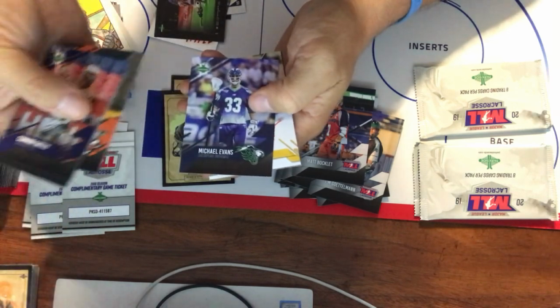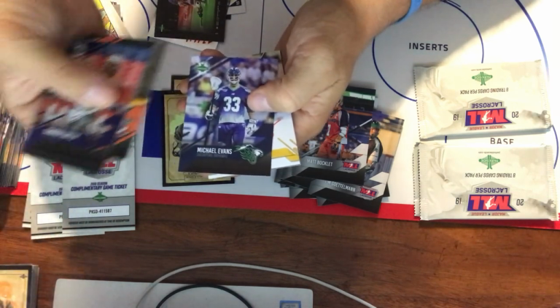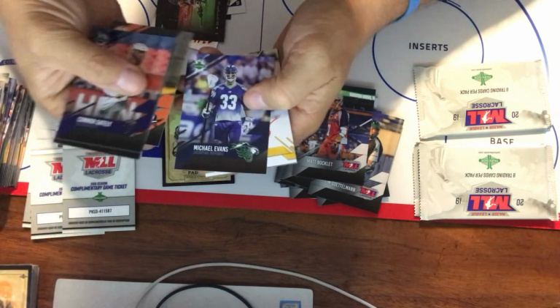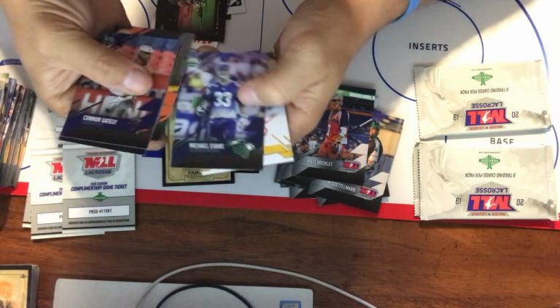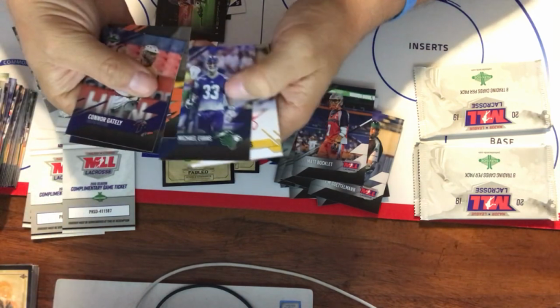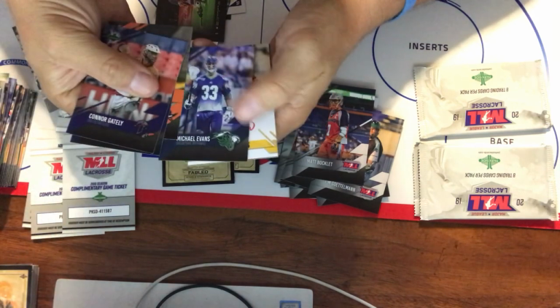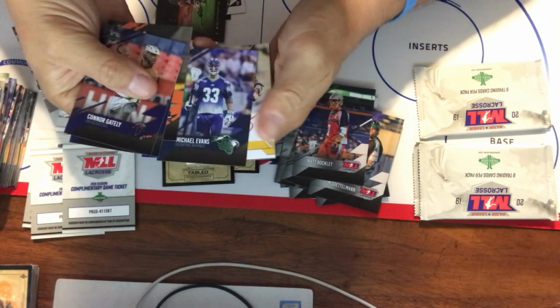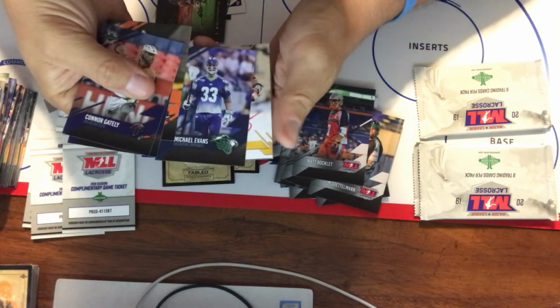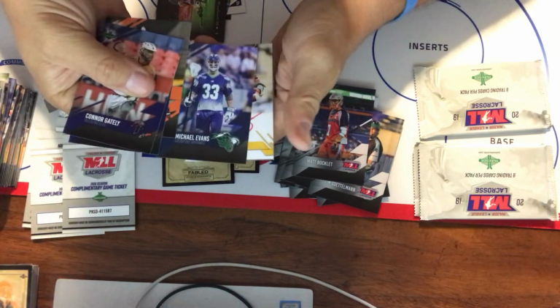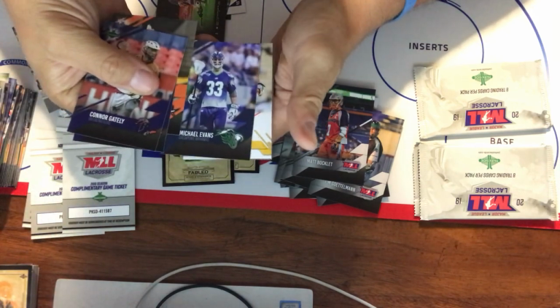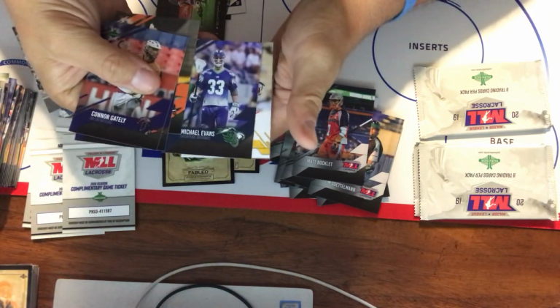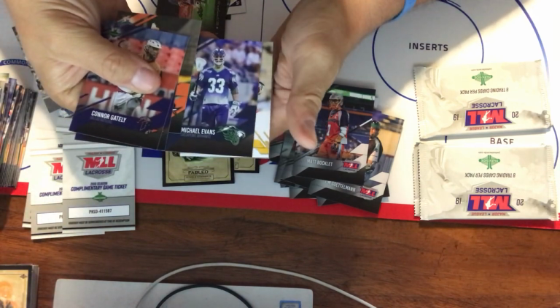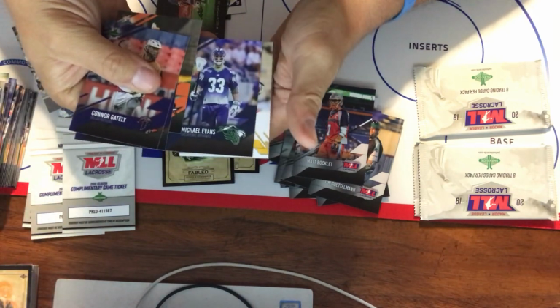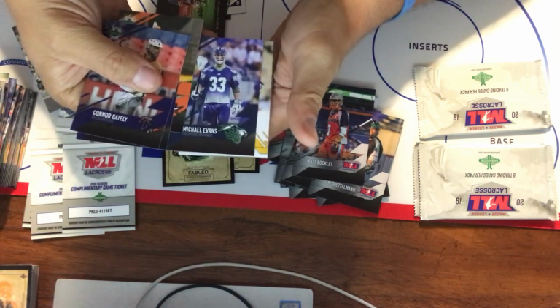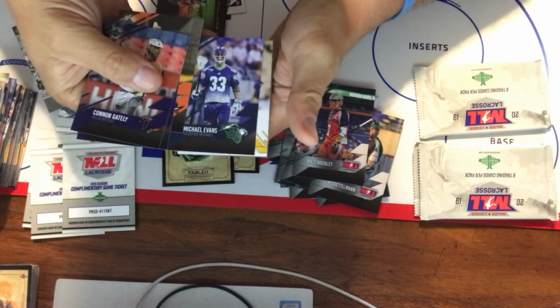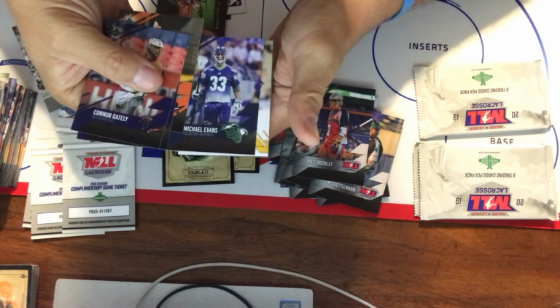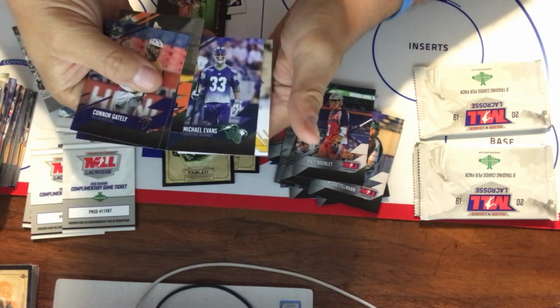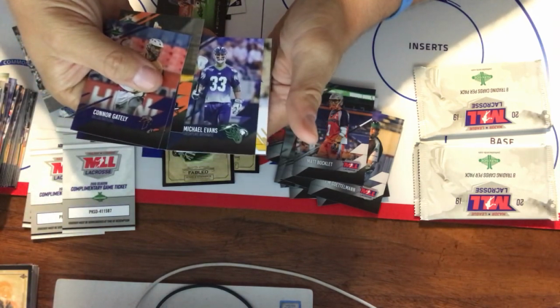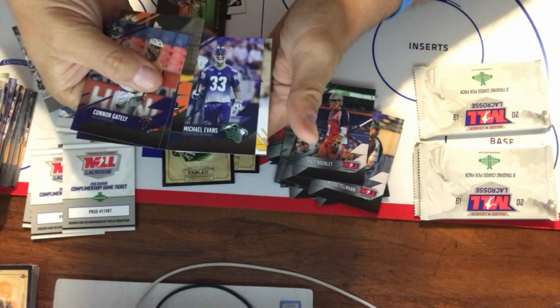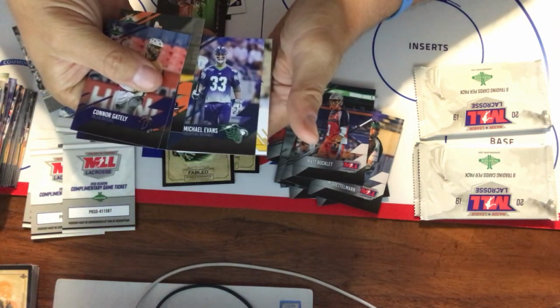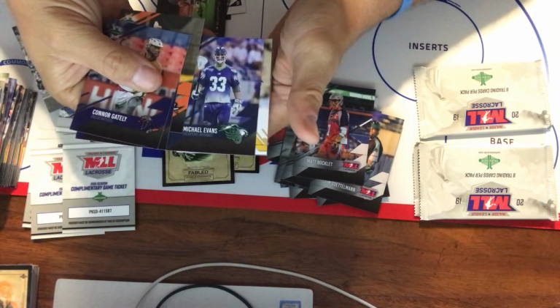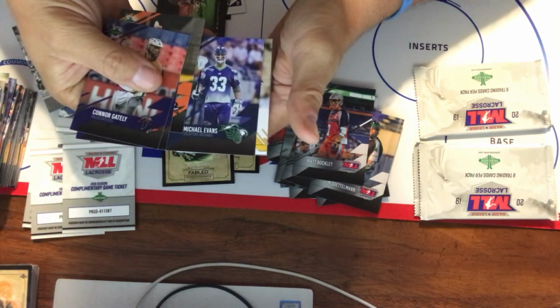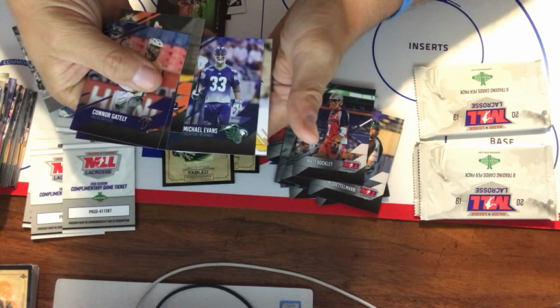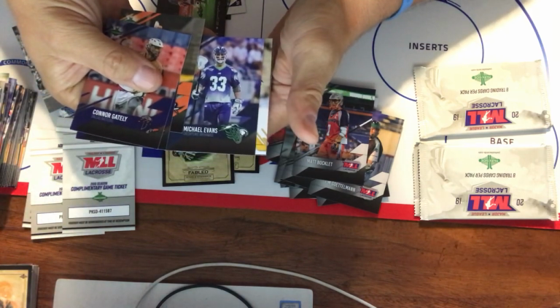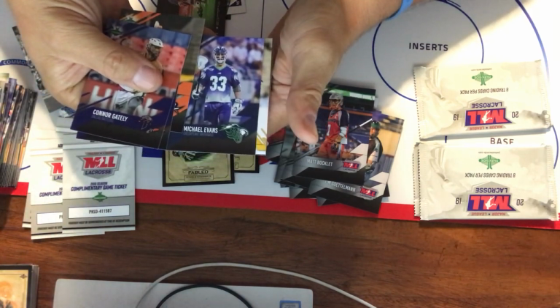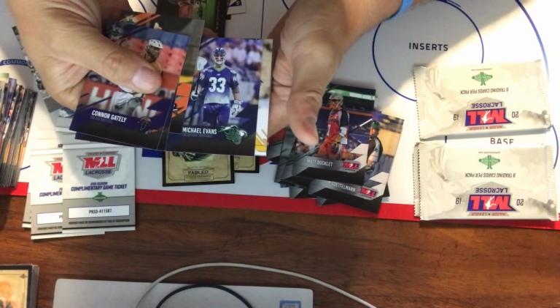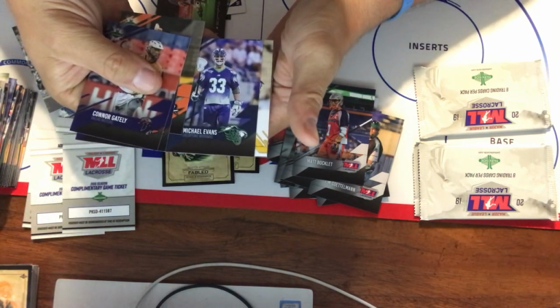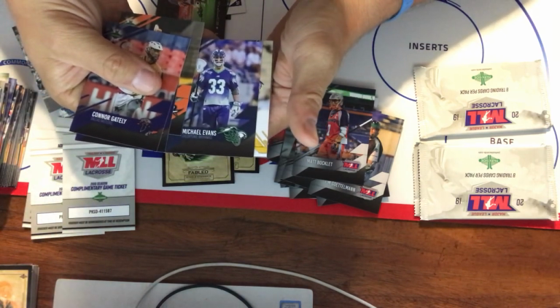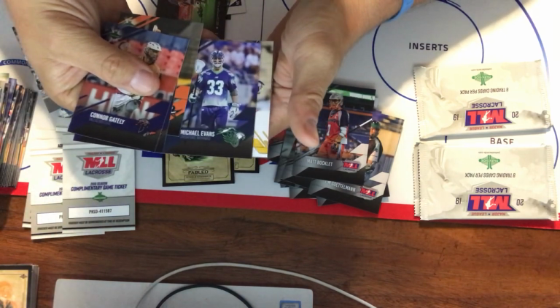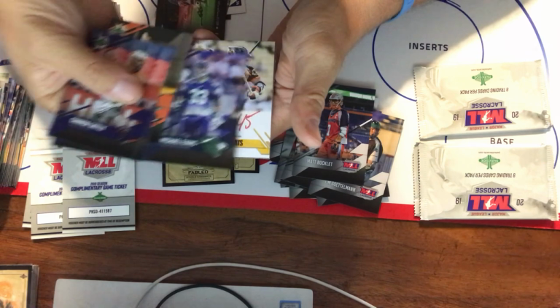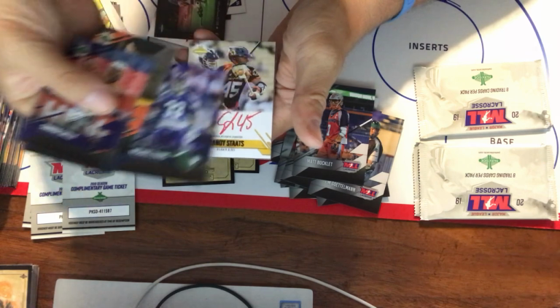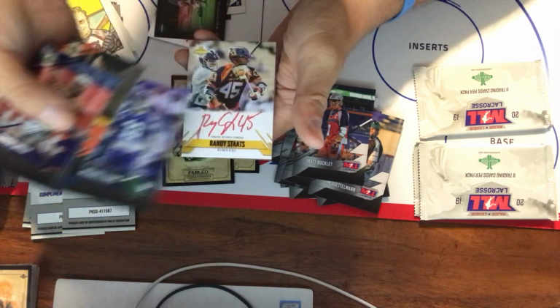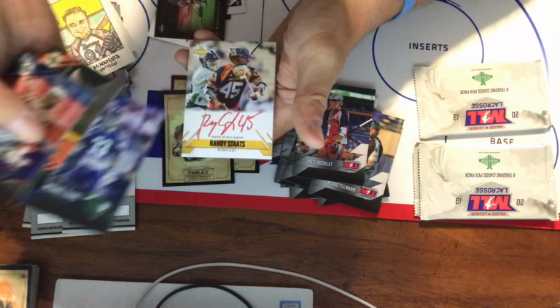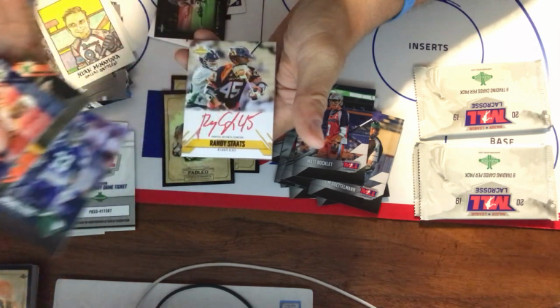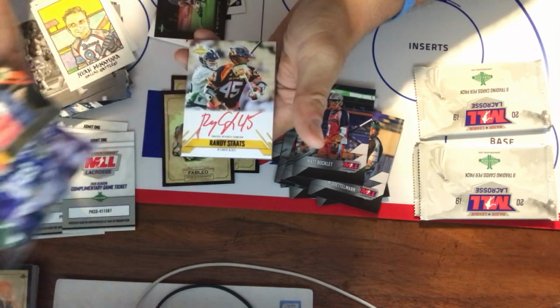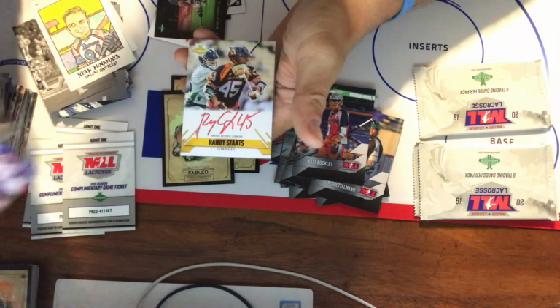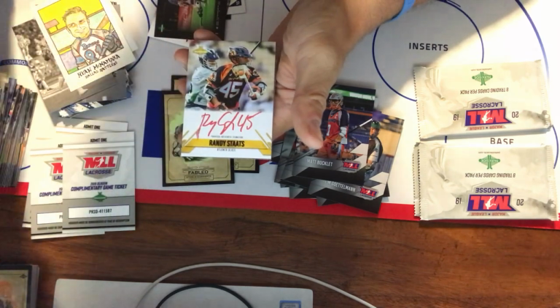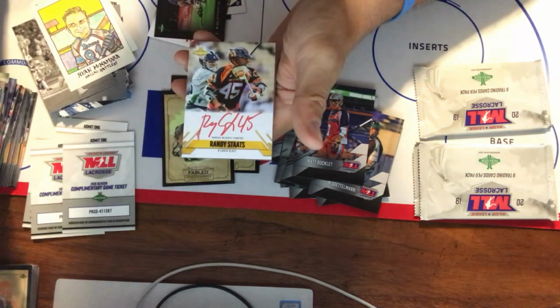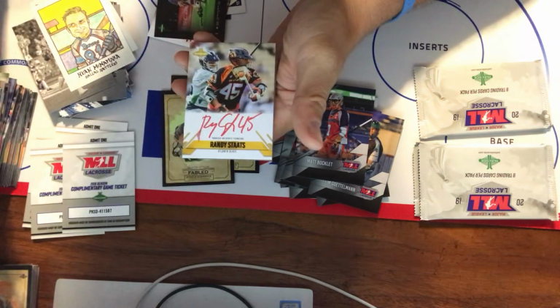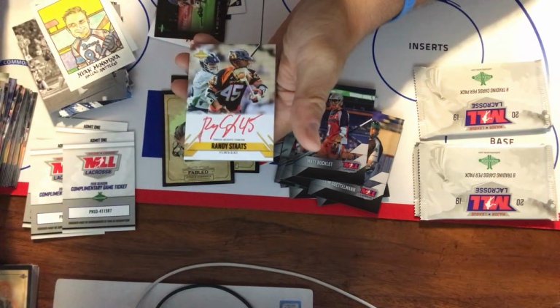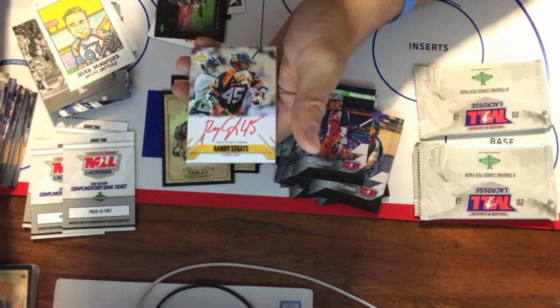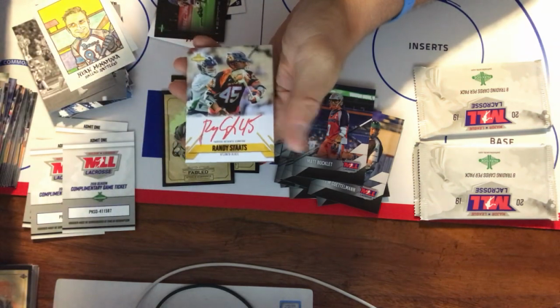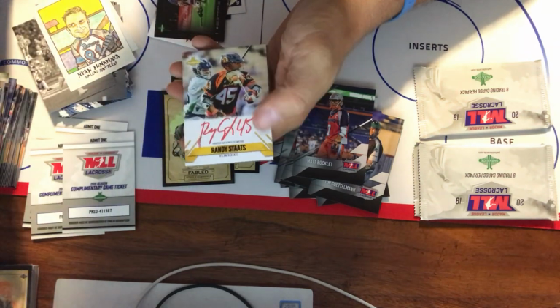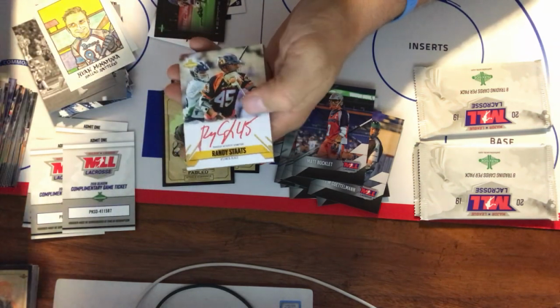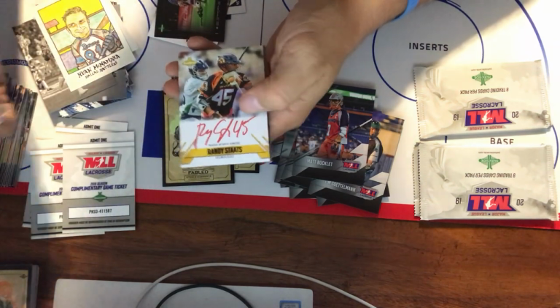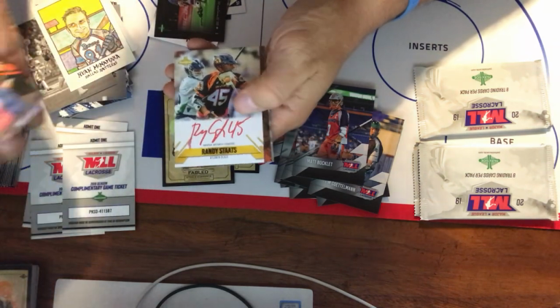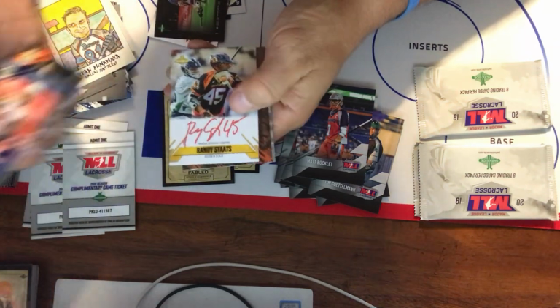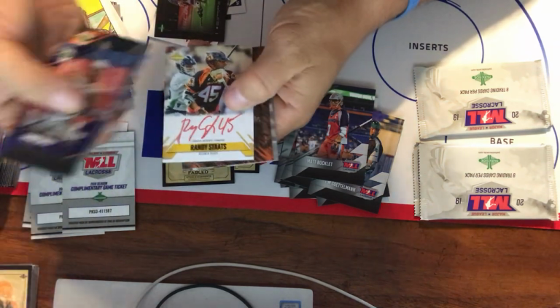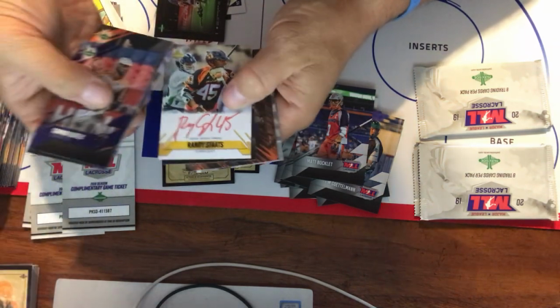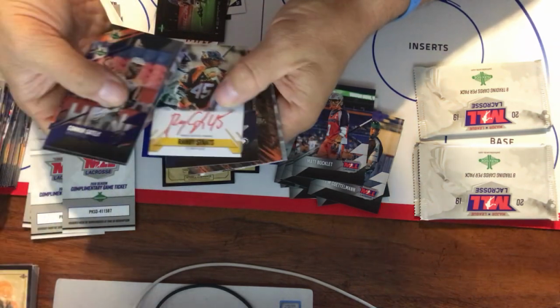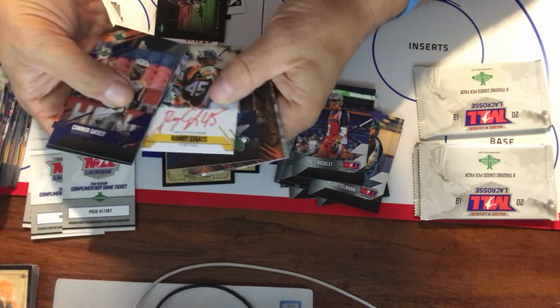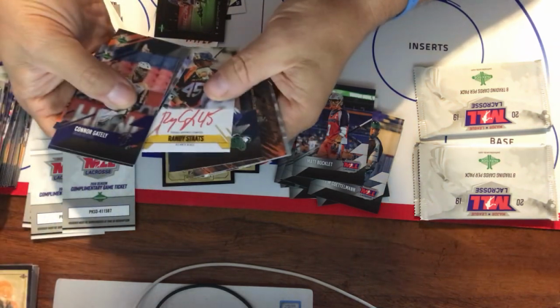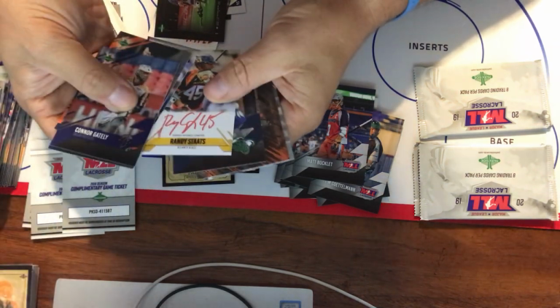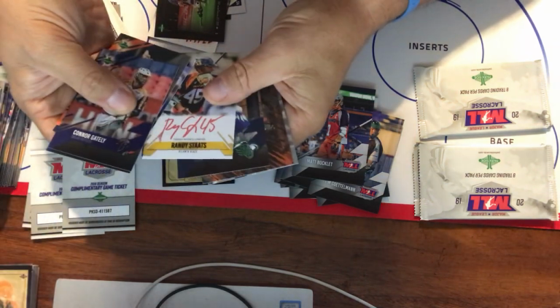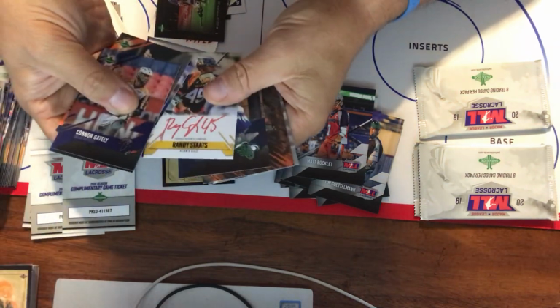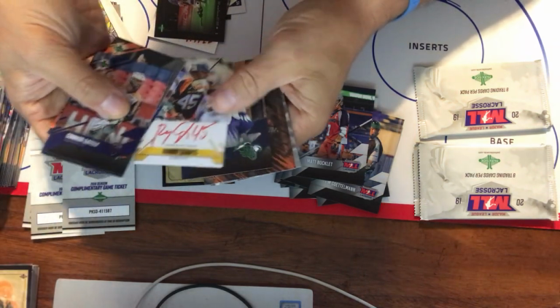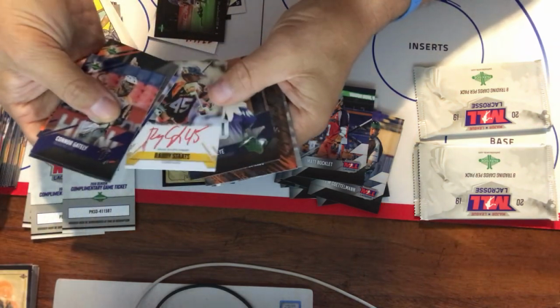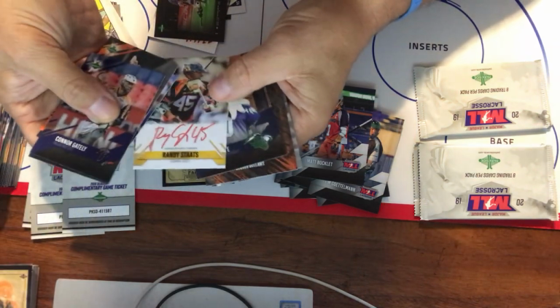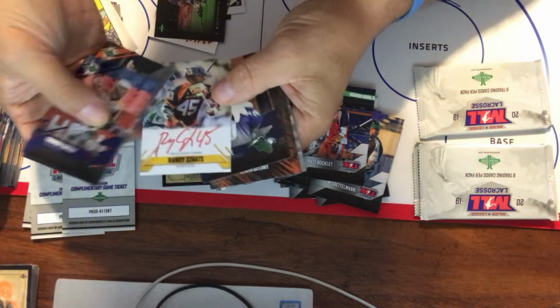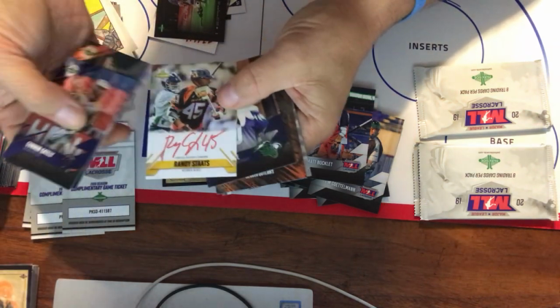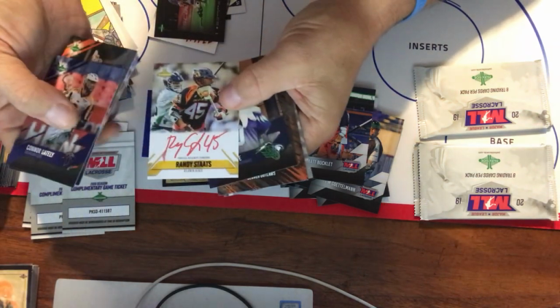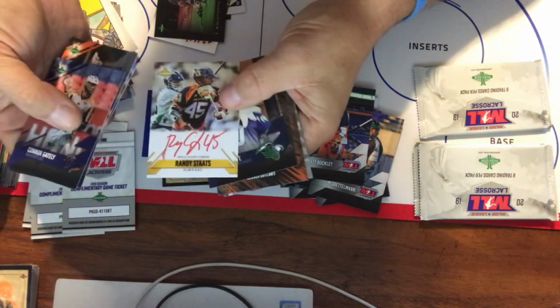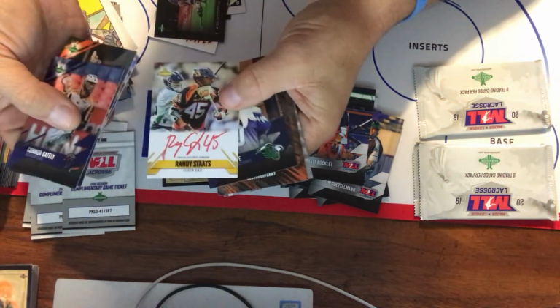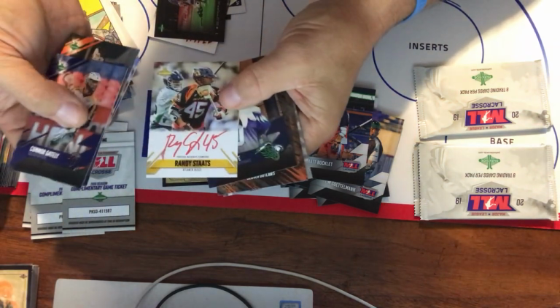Michael Evans — looks like we got one of the signatures! And who did we get? Randy Stotts. It's a big Randy Stotts box.